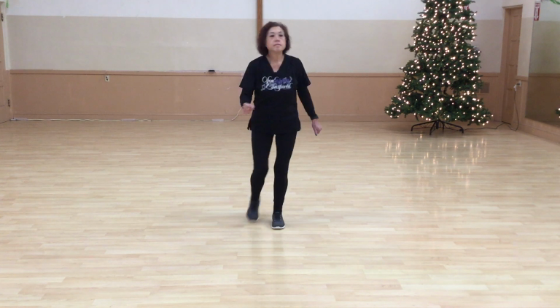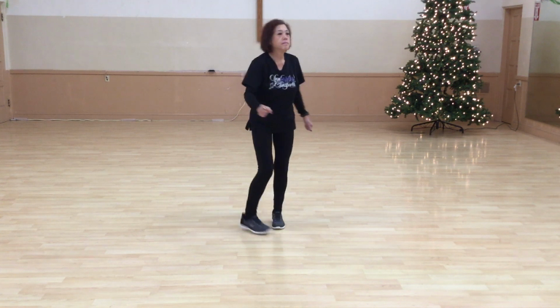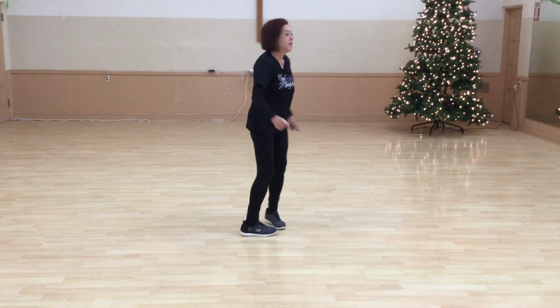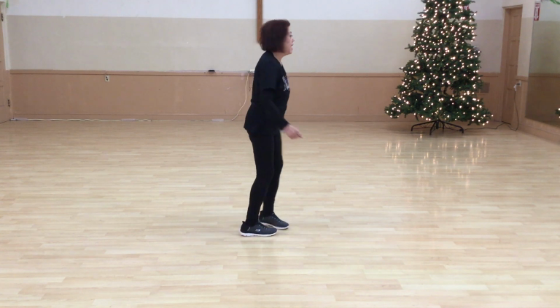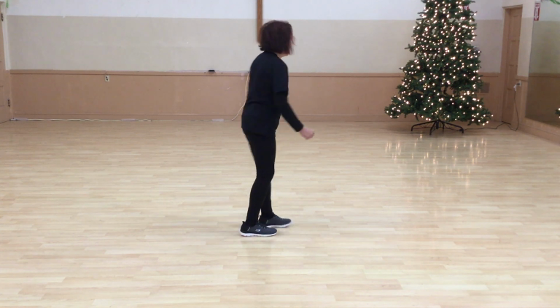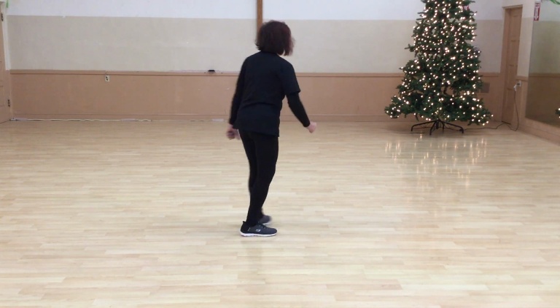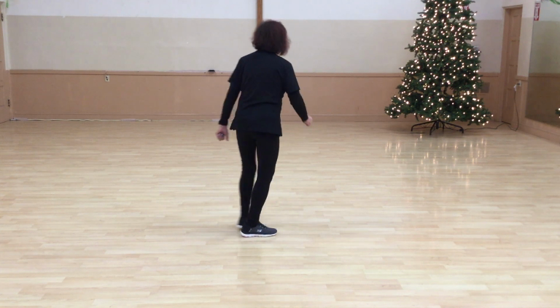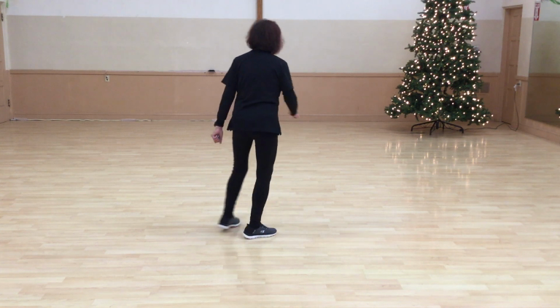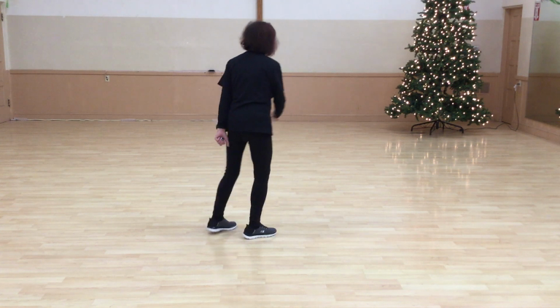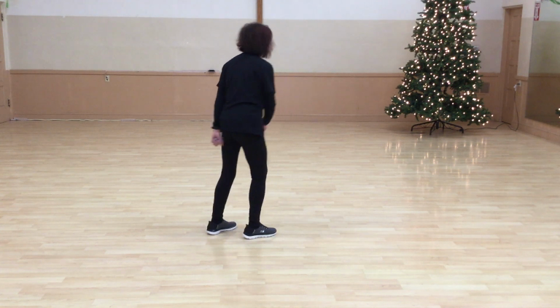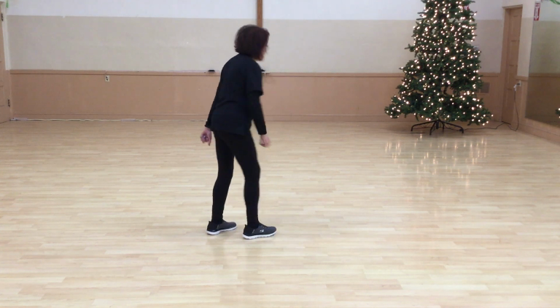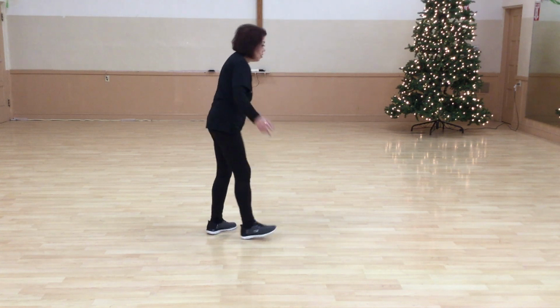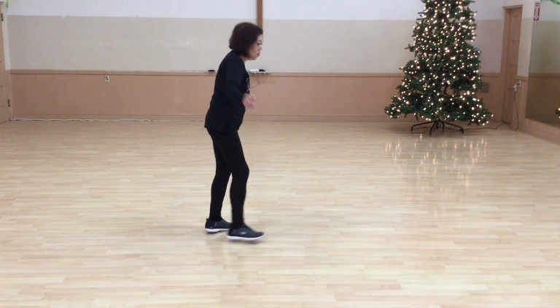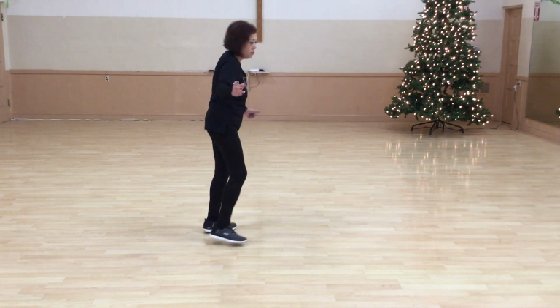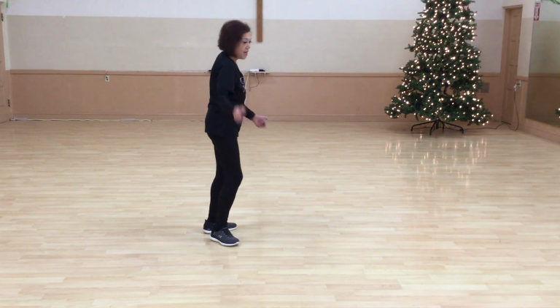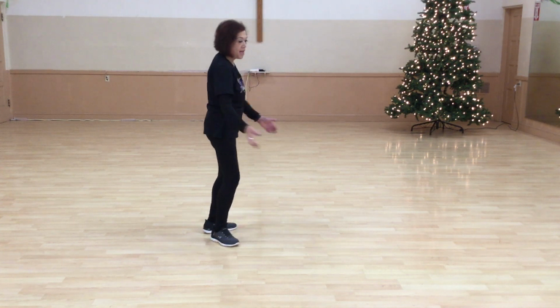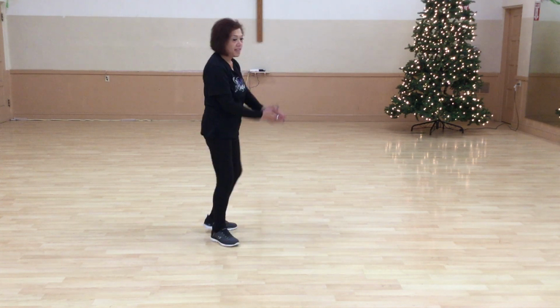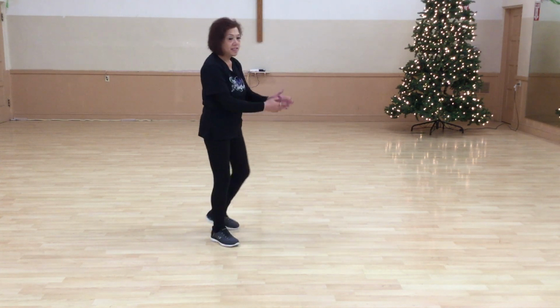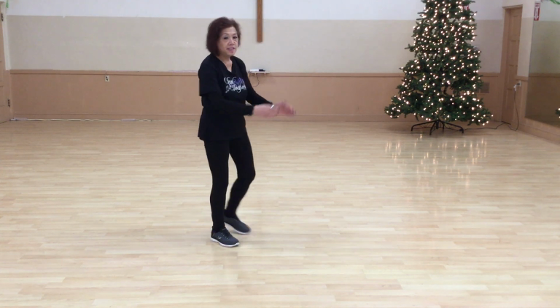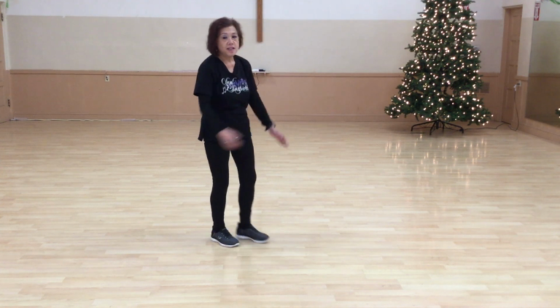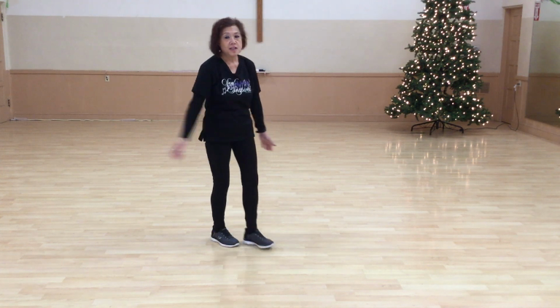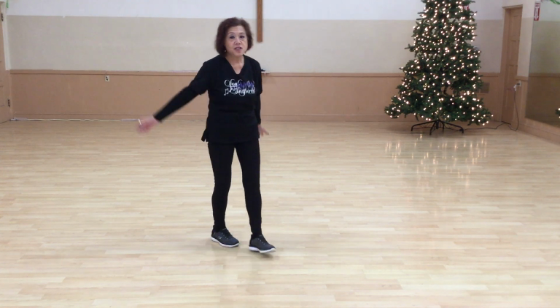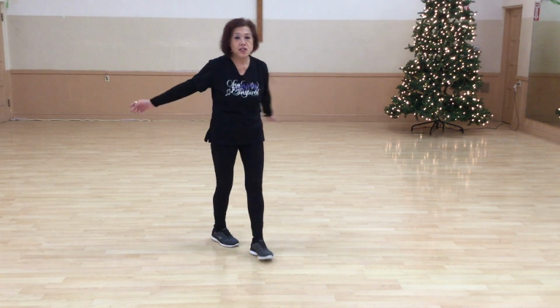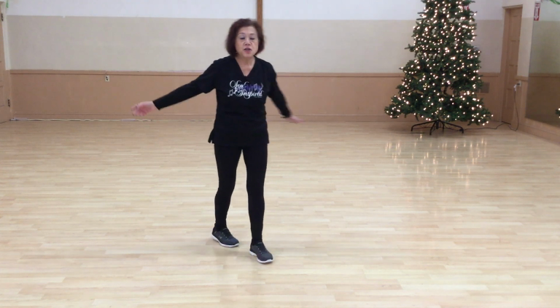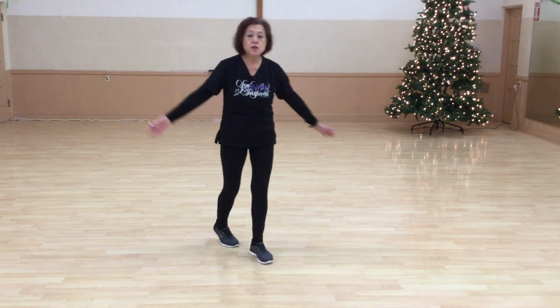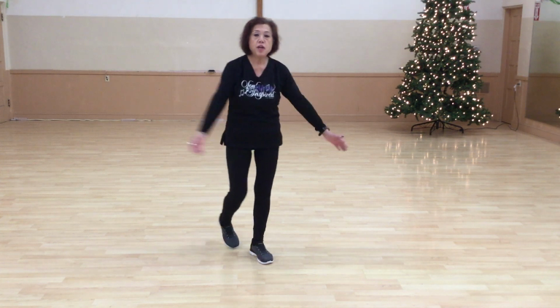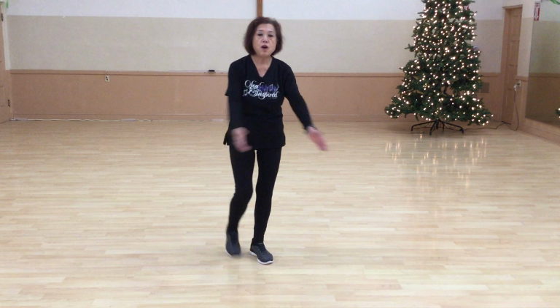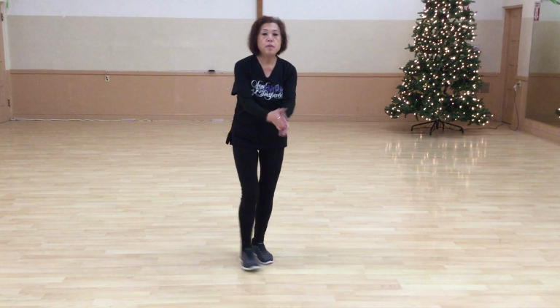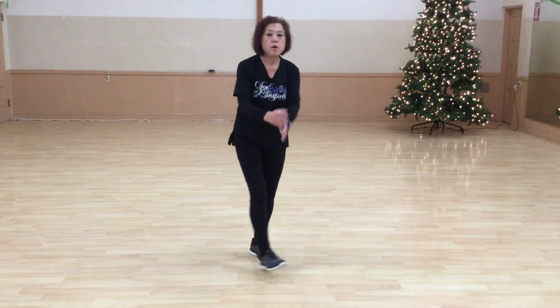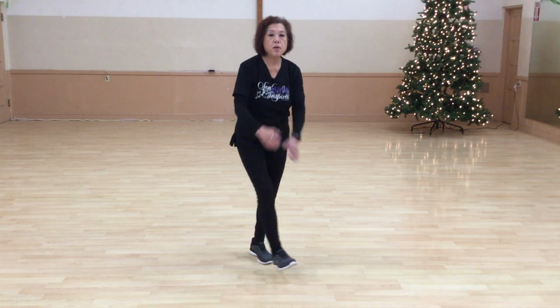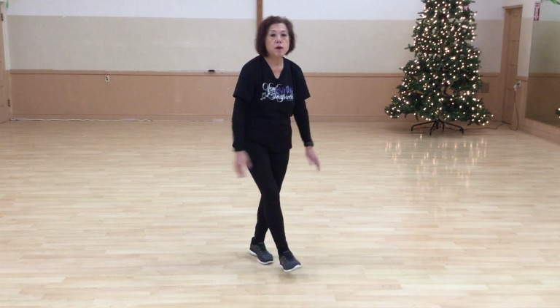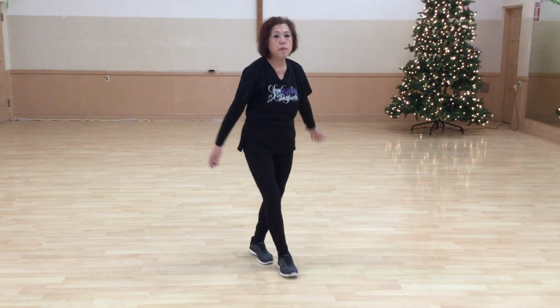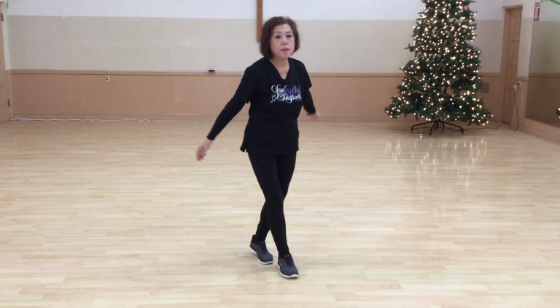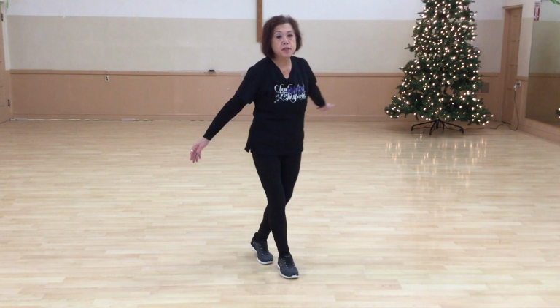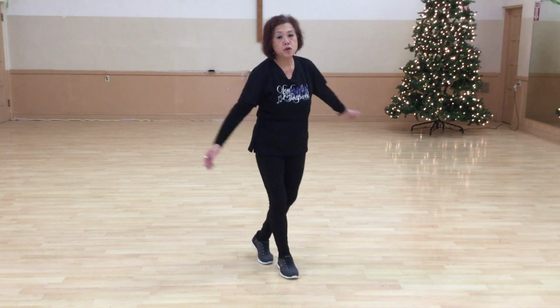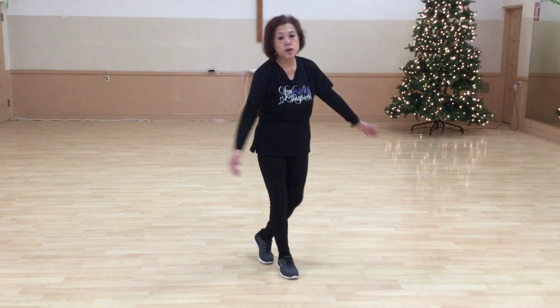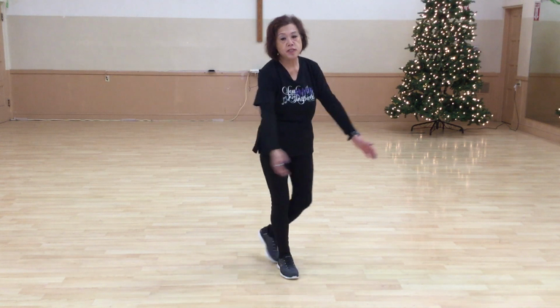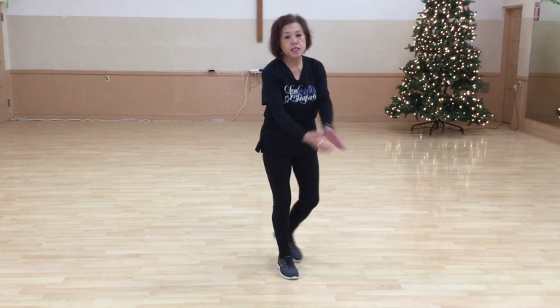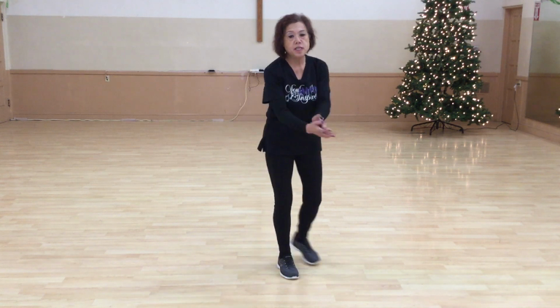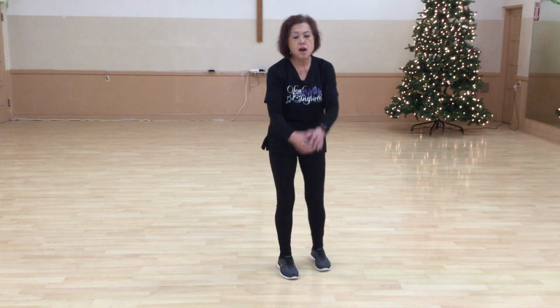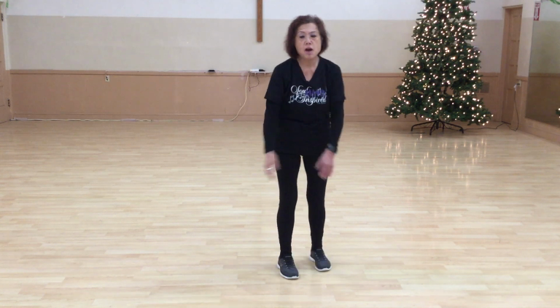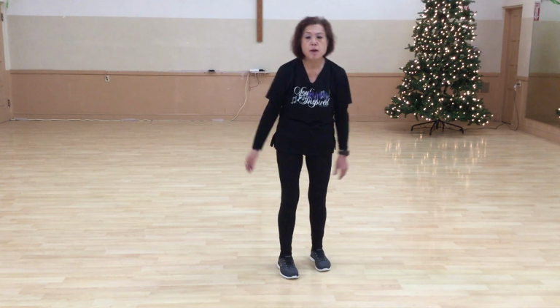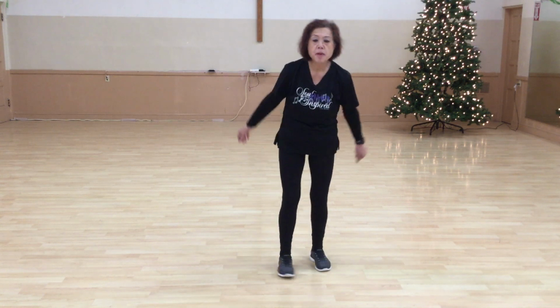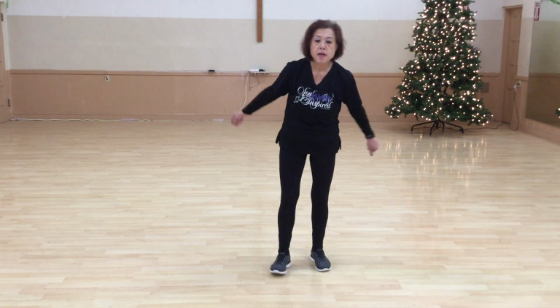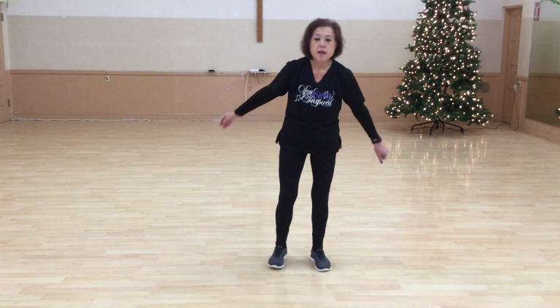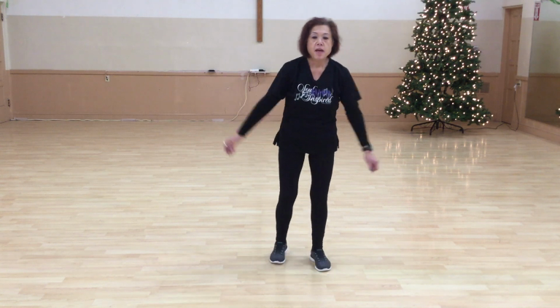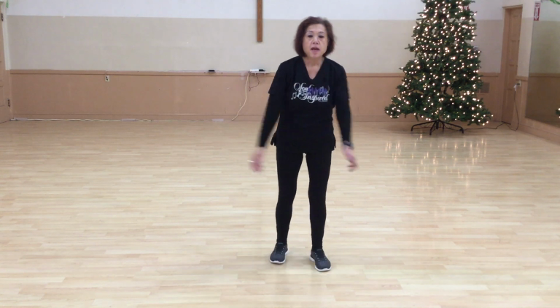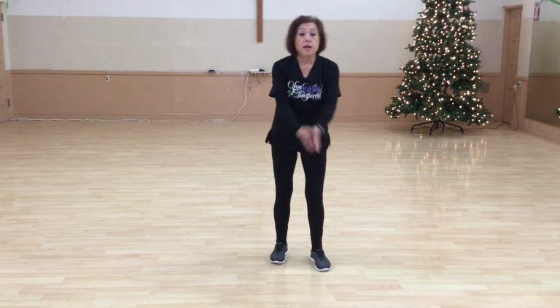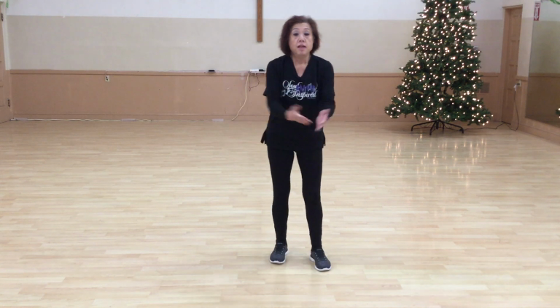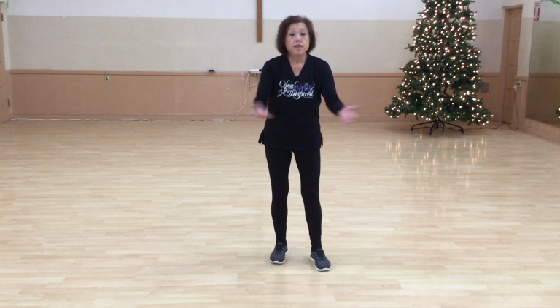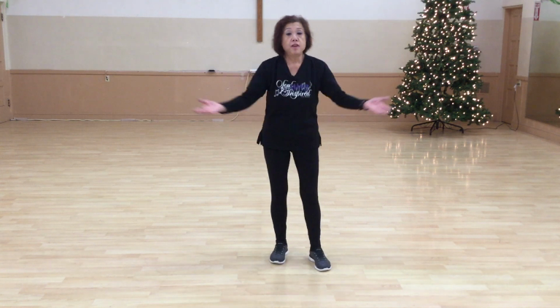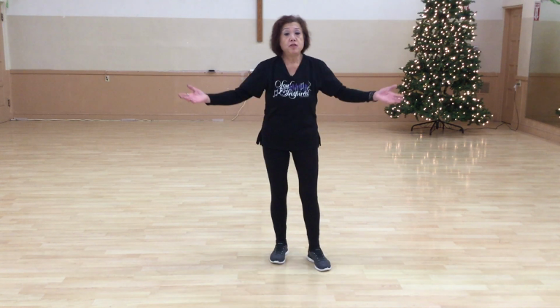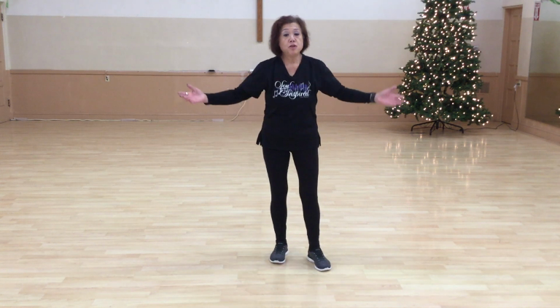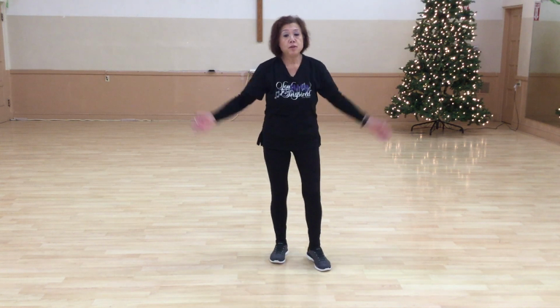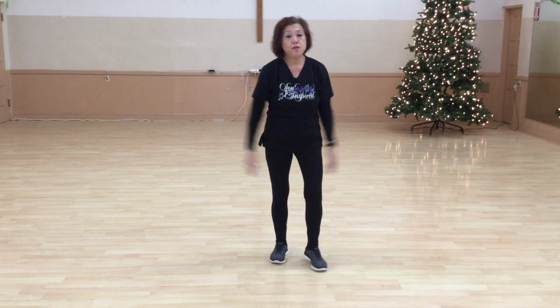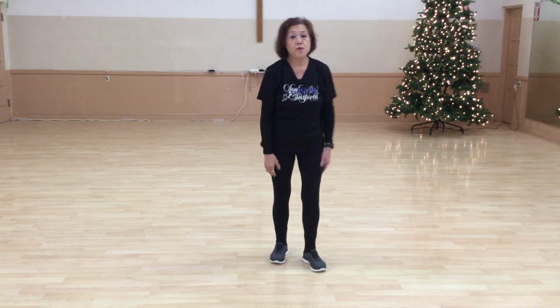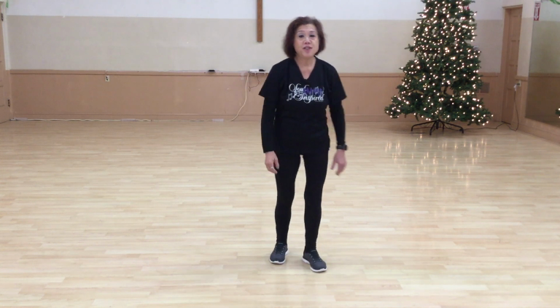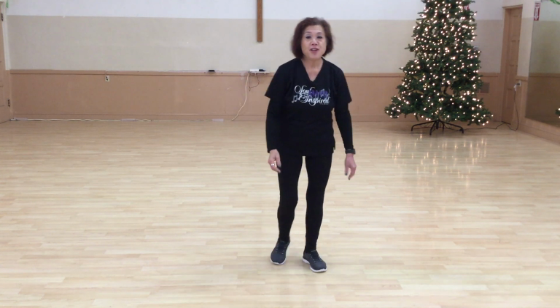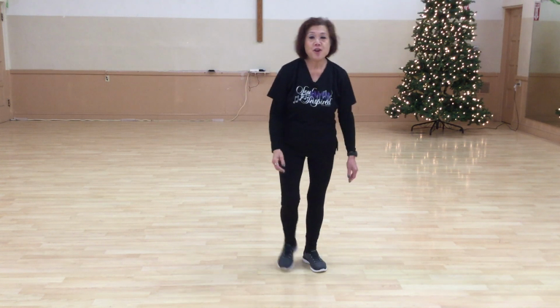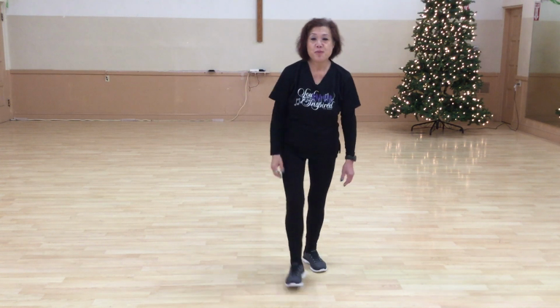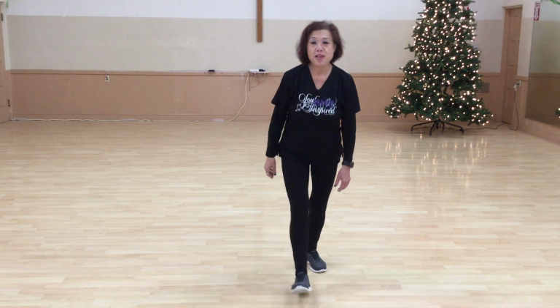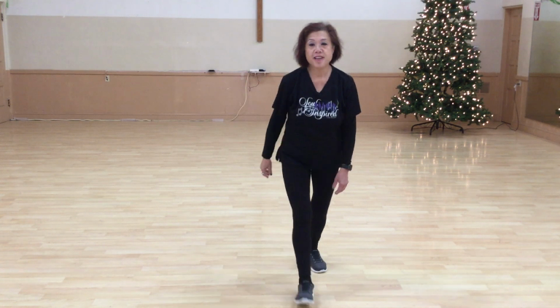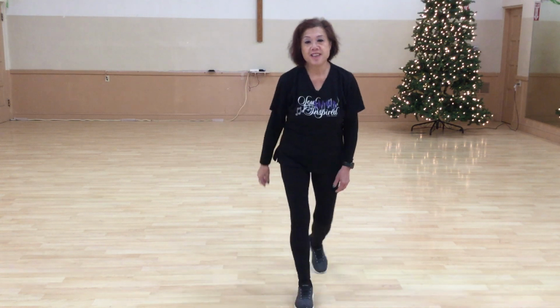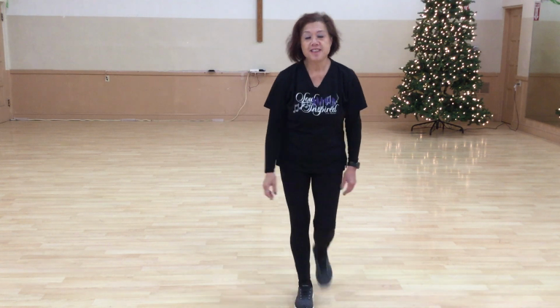Yay! That's the whole dance — SILD 'I'll Be Around' by Miss Gracie Tom. Thank you so much for watching, I hope you like it!